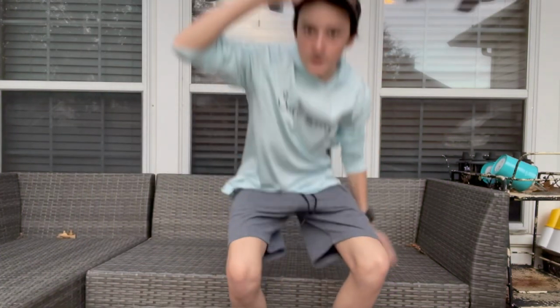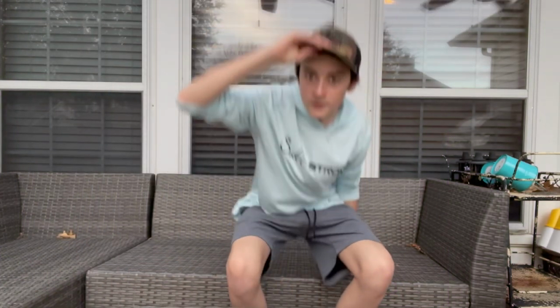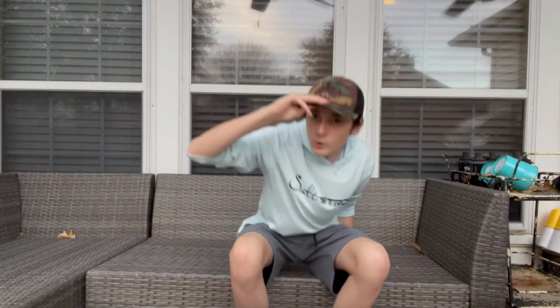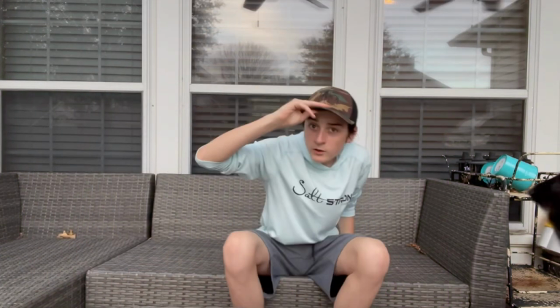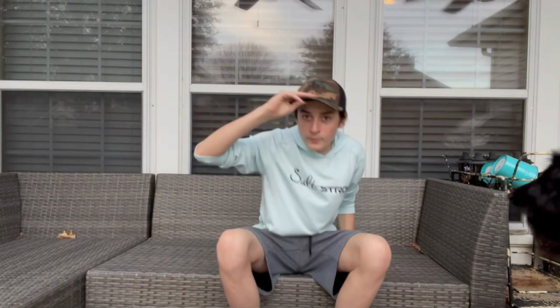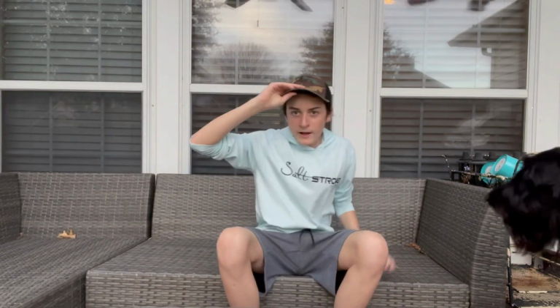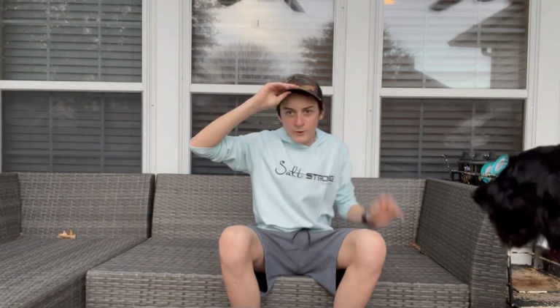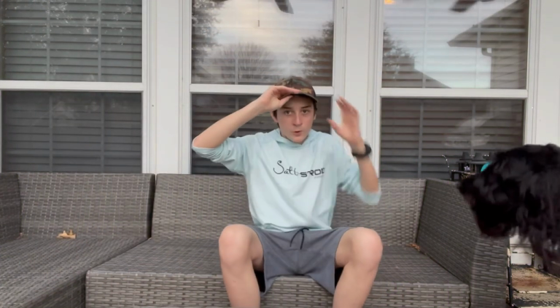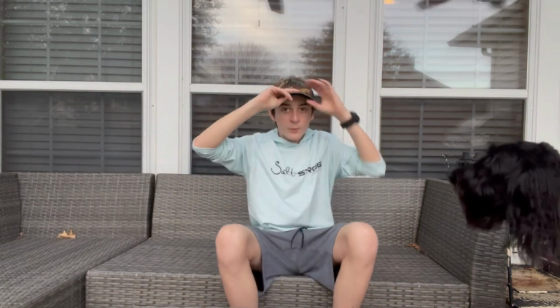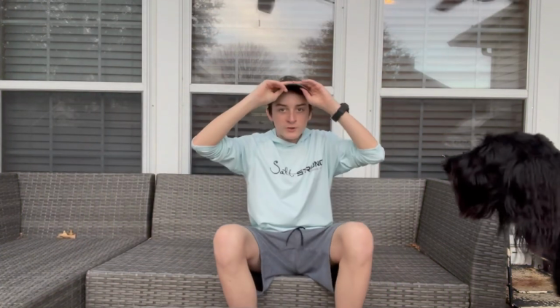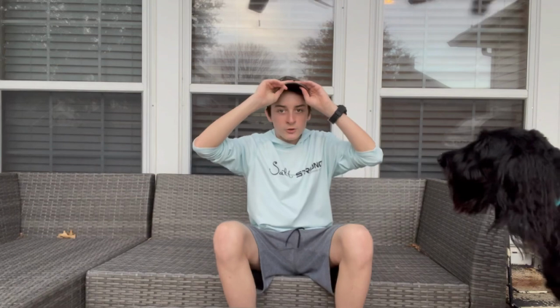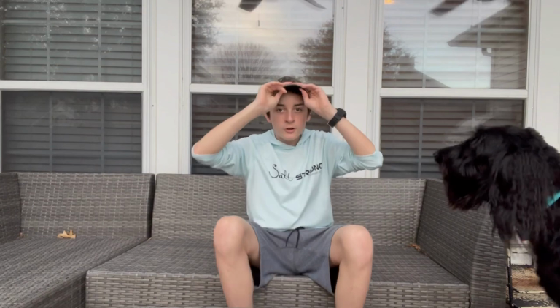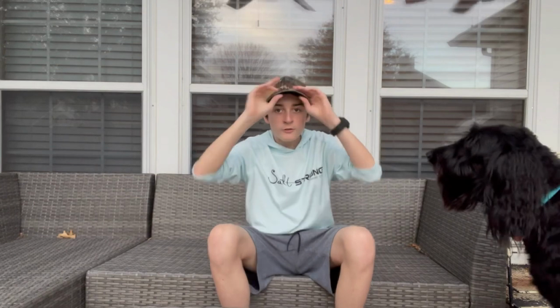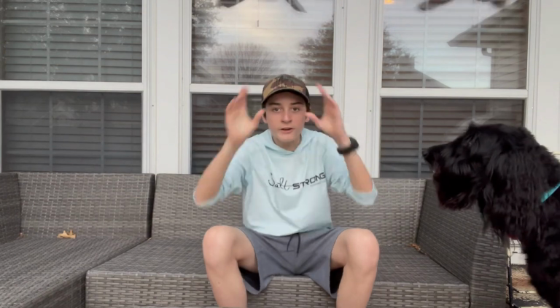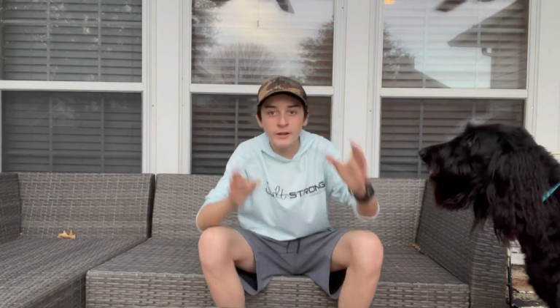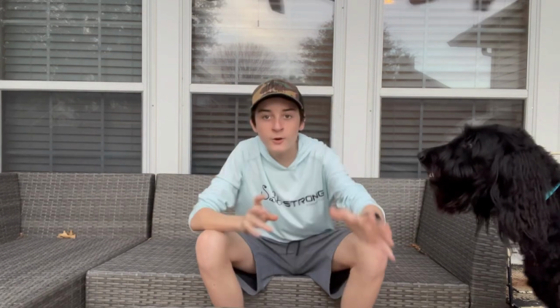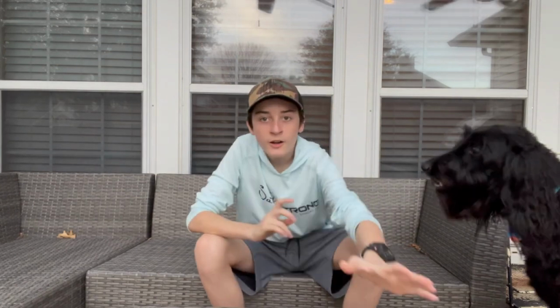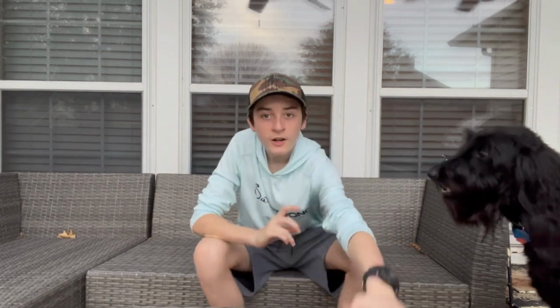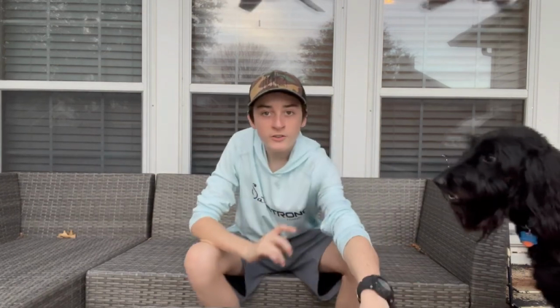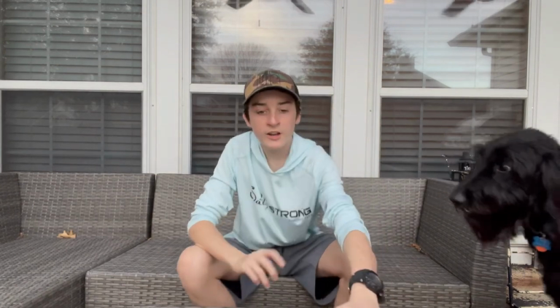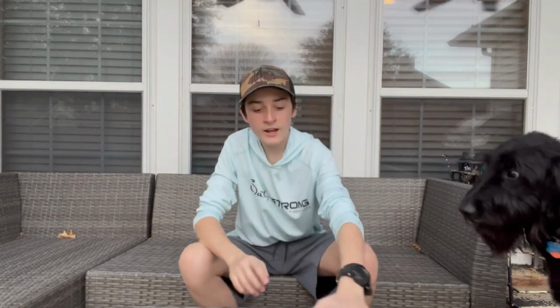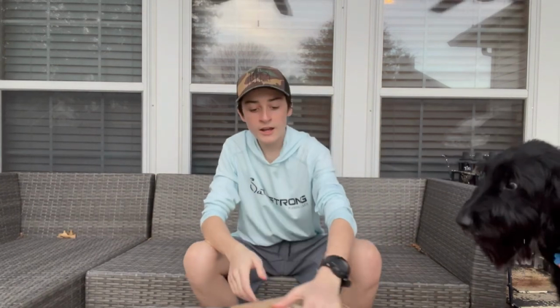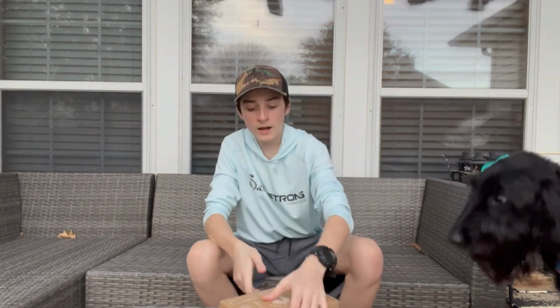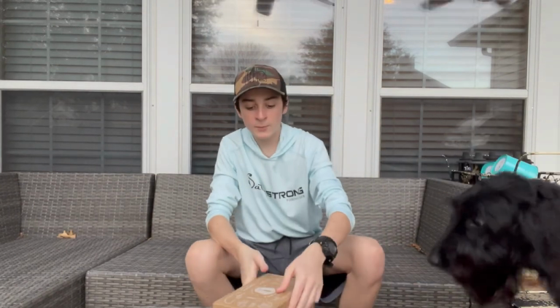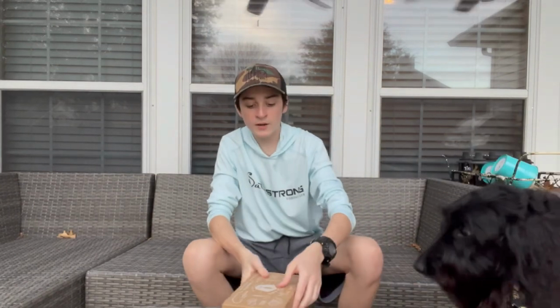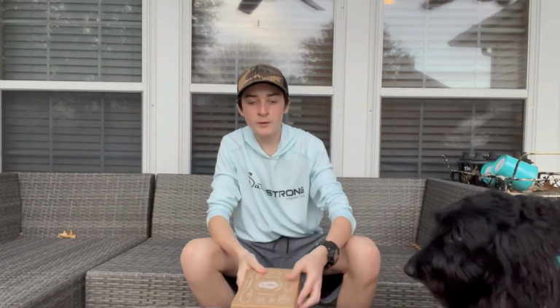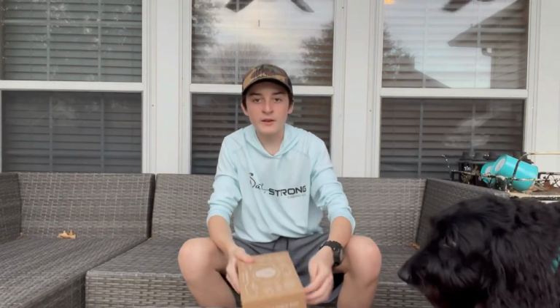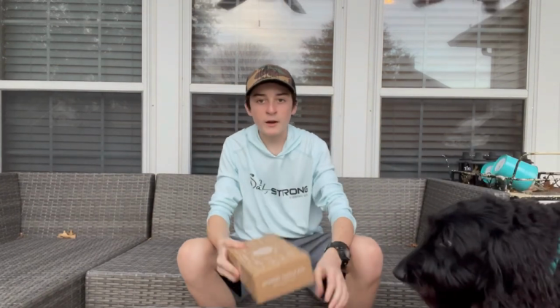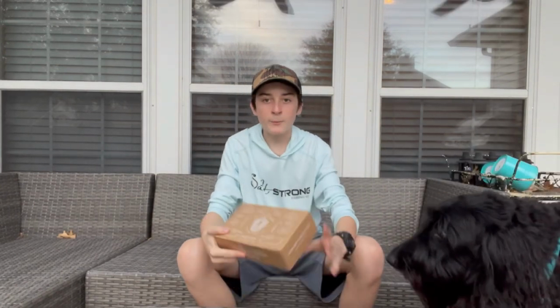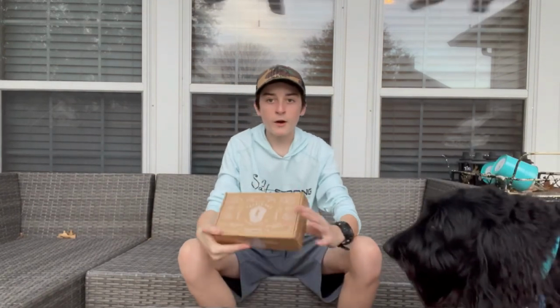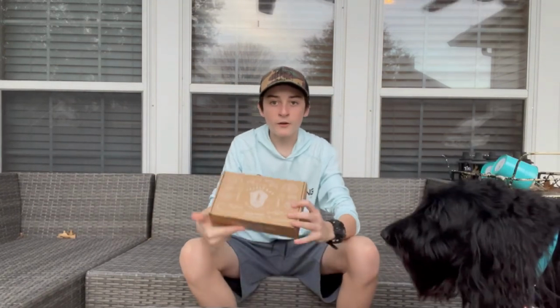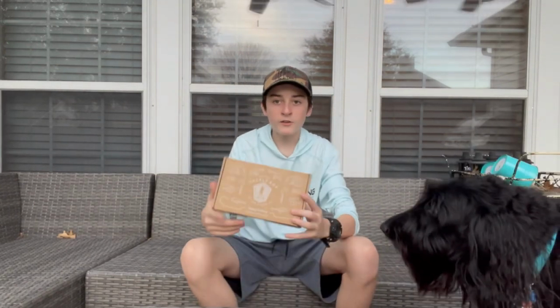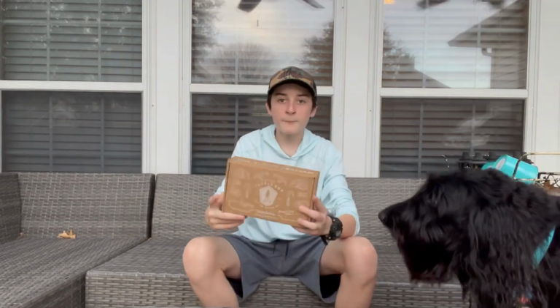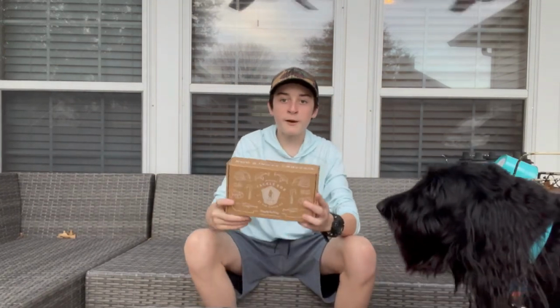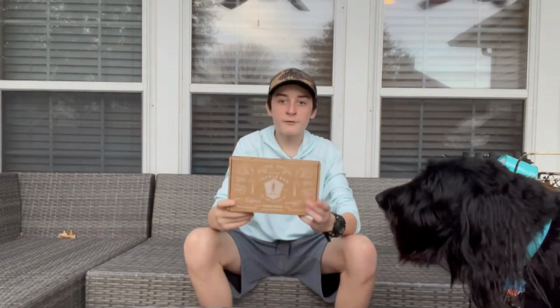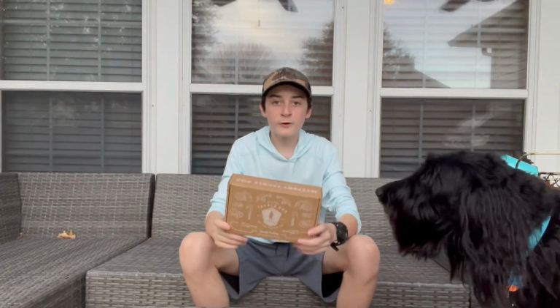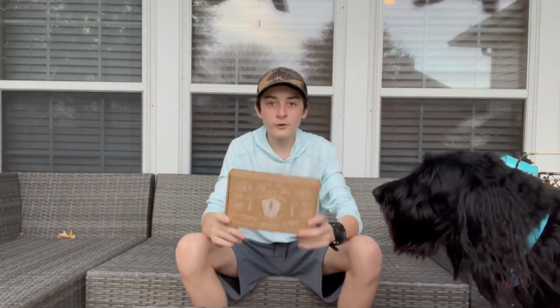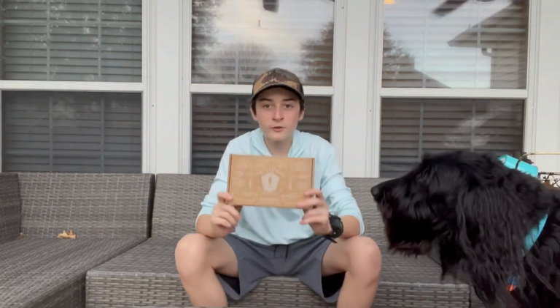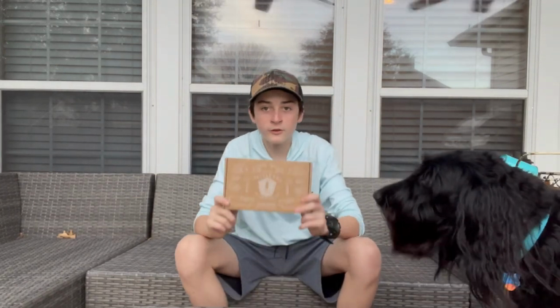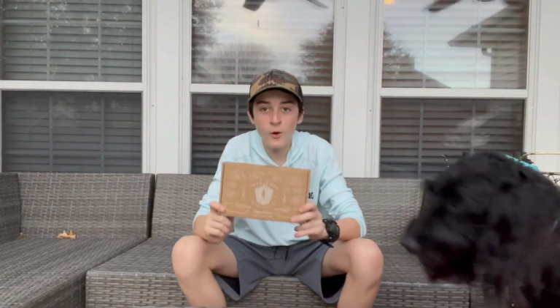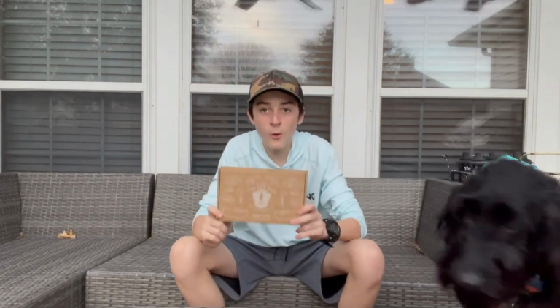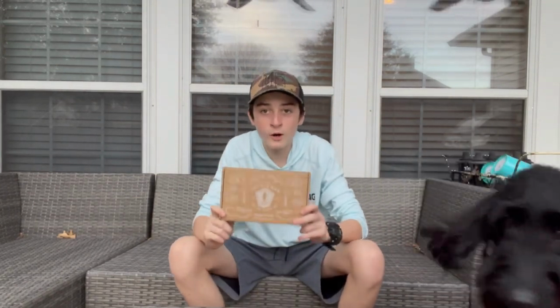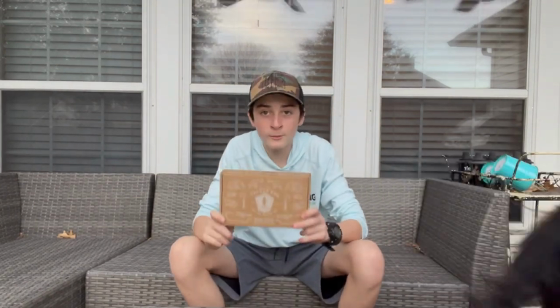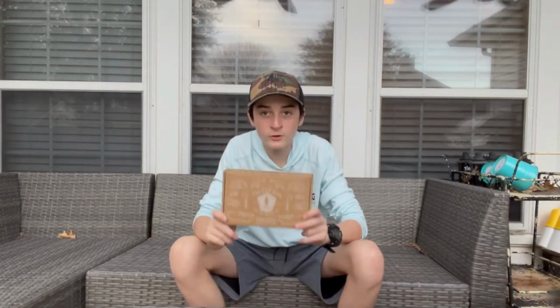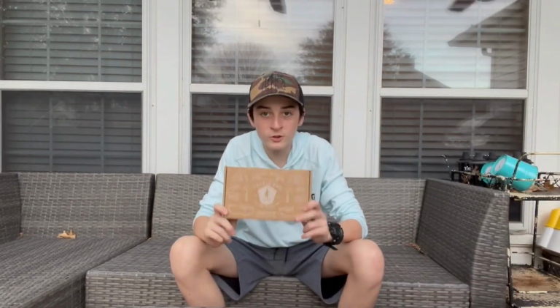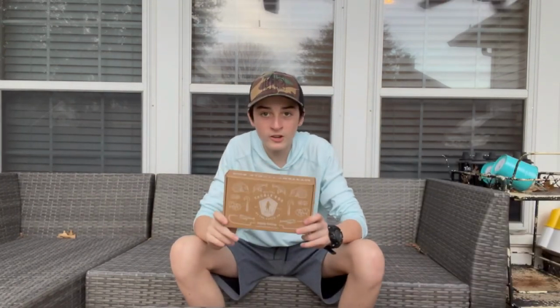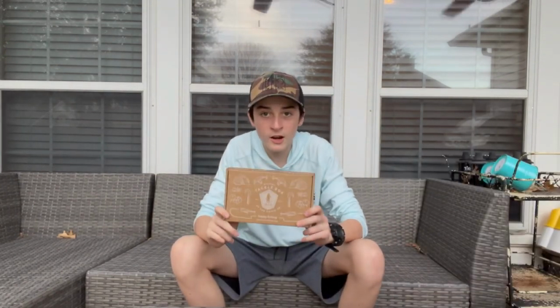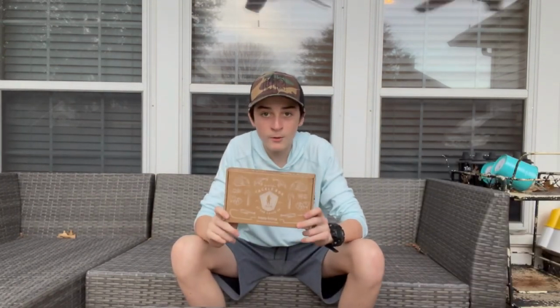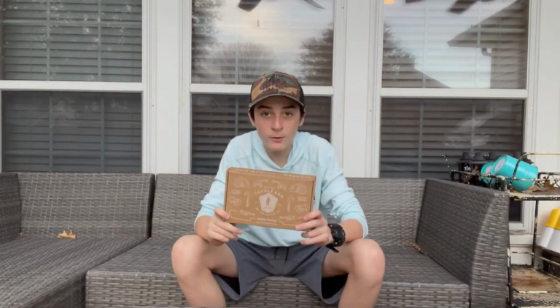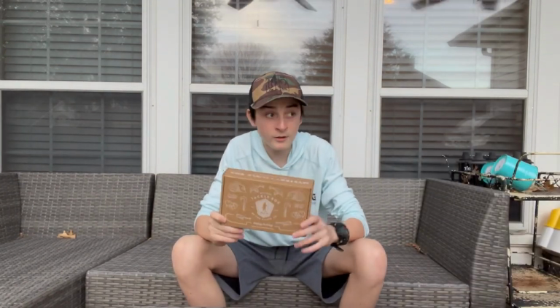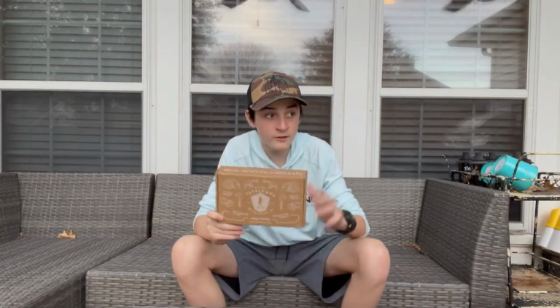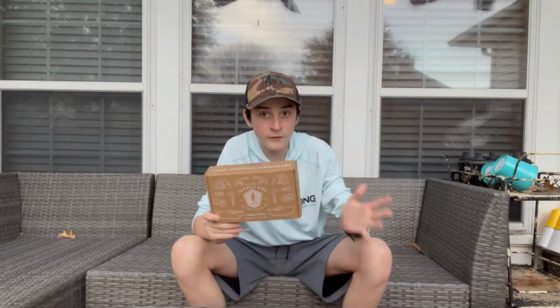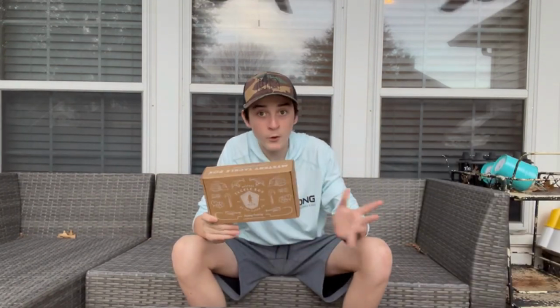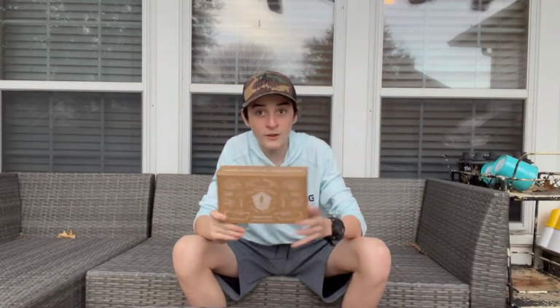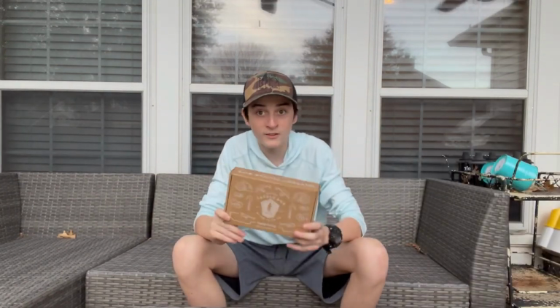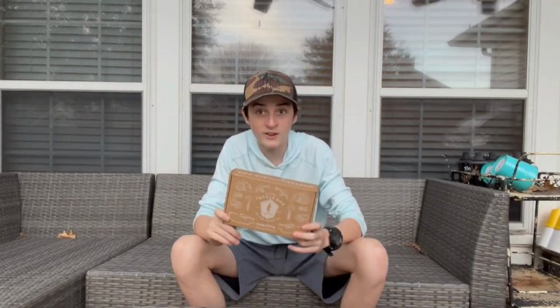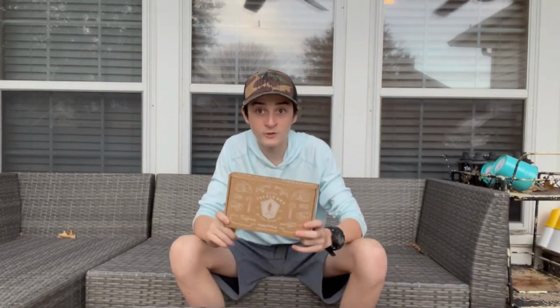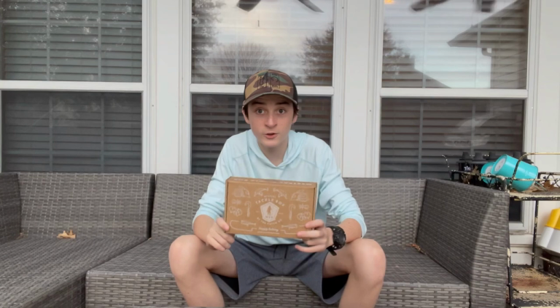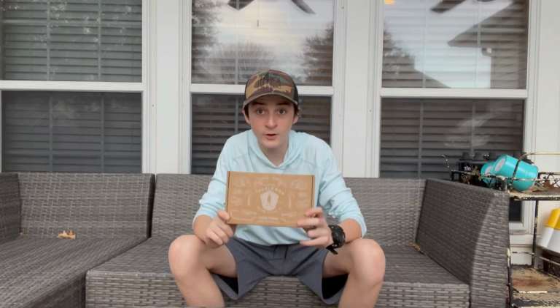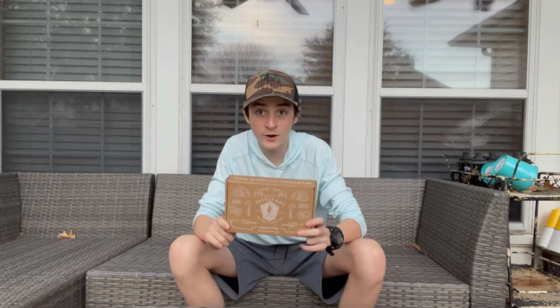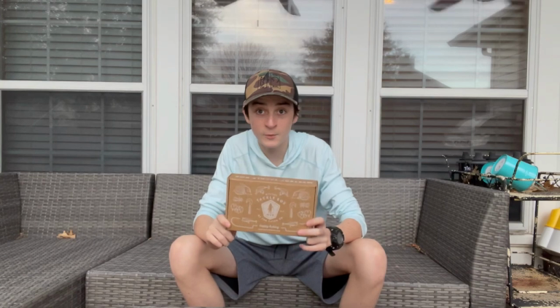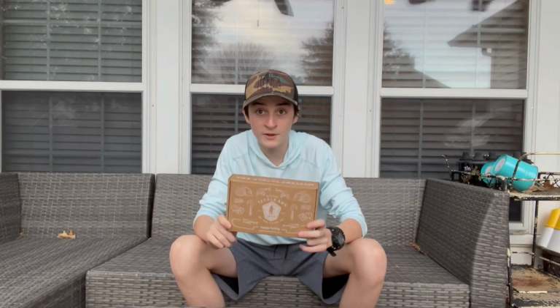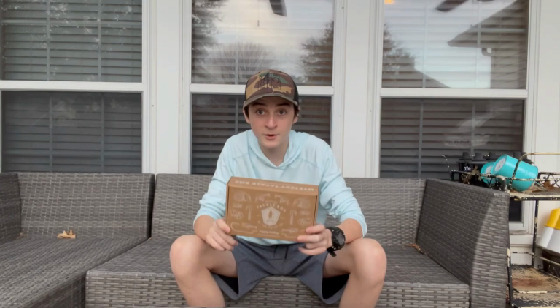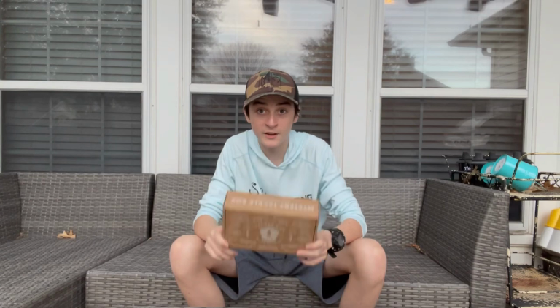What's up guys, welcome back to another video. Today I'm going to be unboxing my first Saltwater Mystery Tackle Box, and Loki's here too to help me do it.